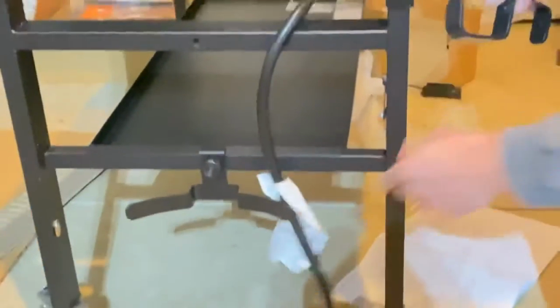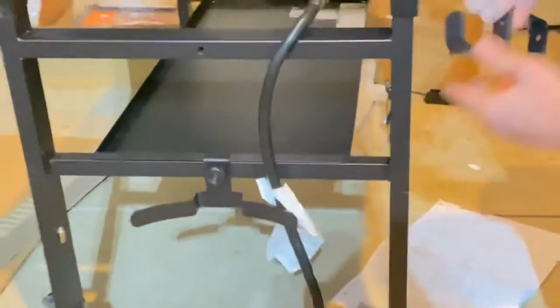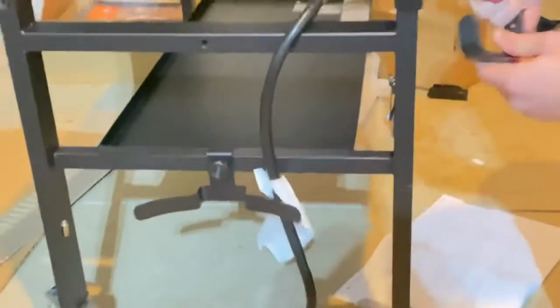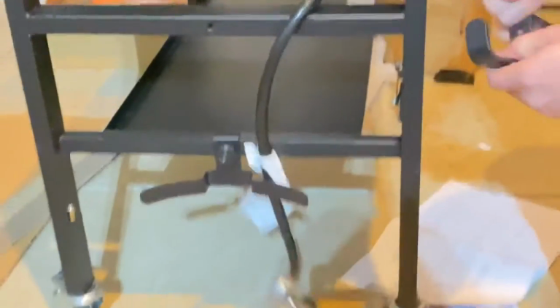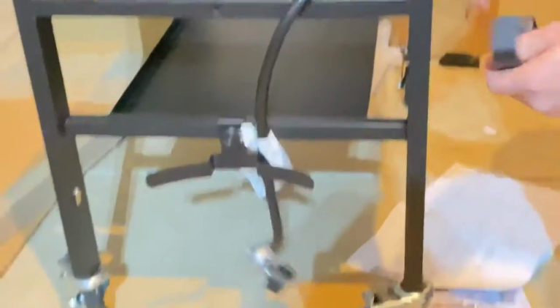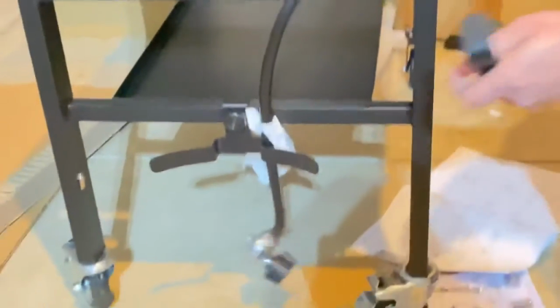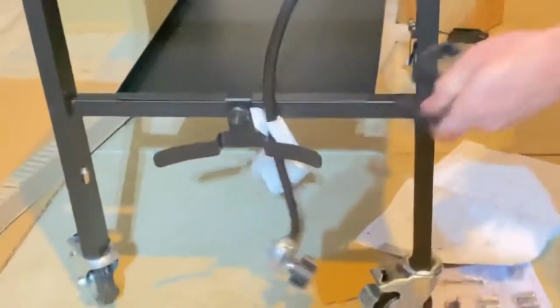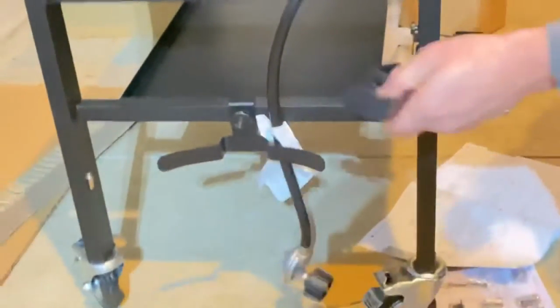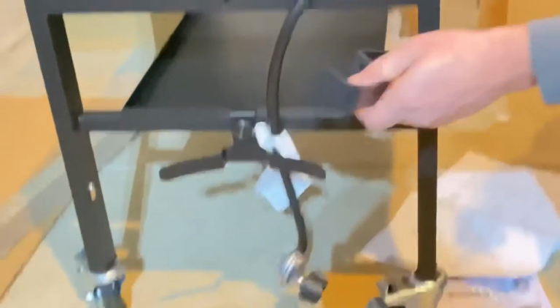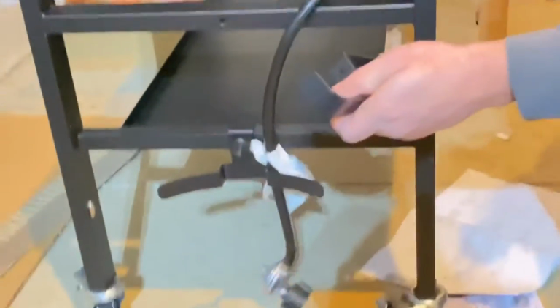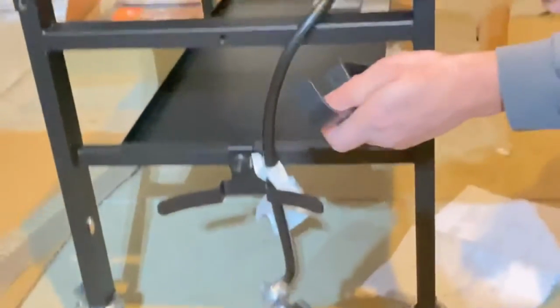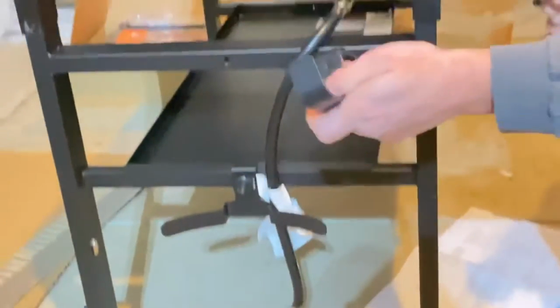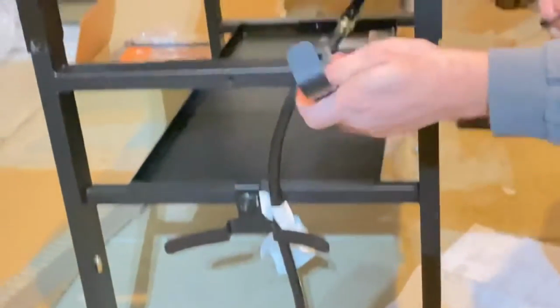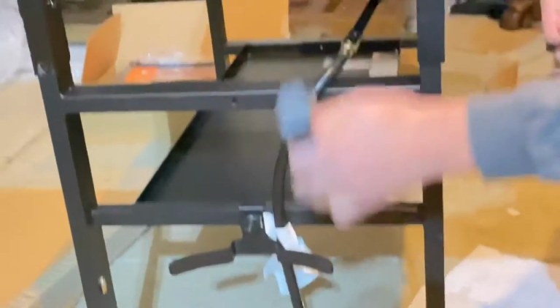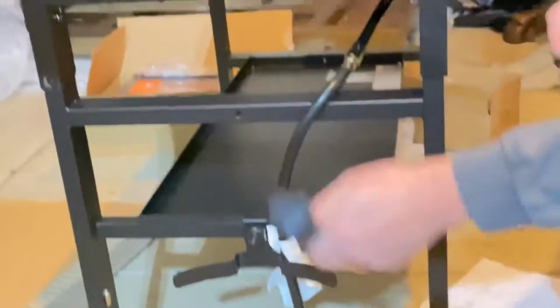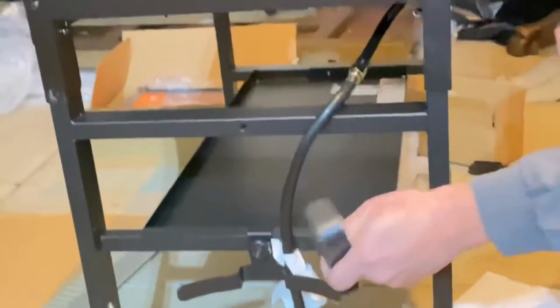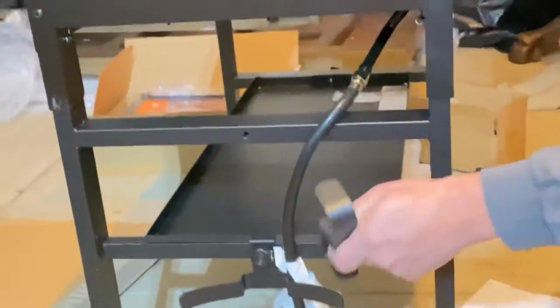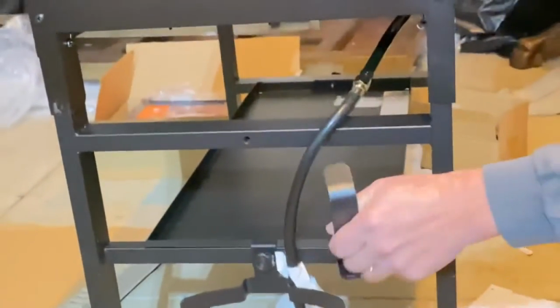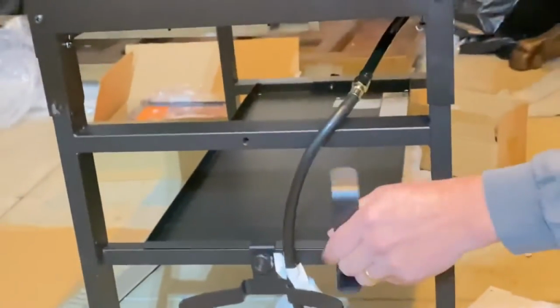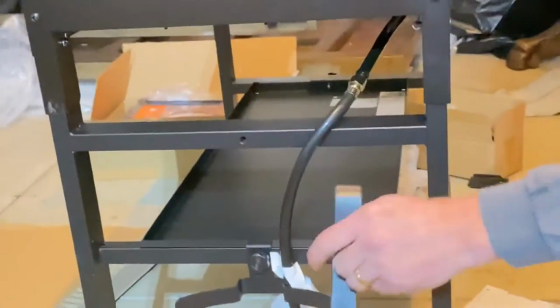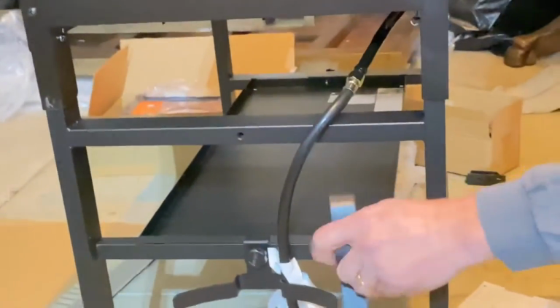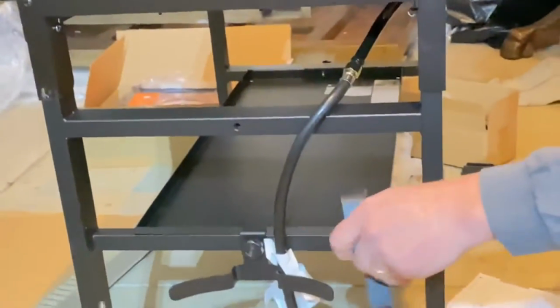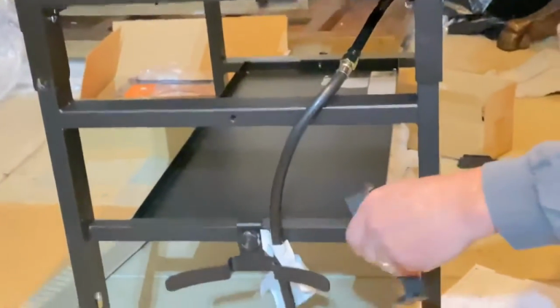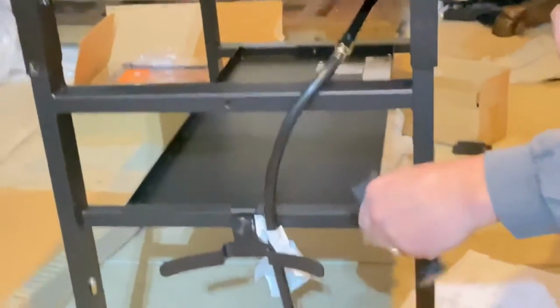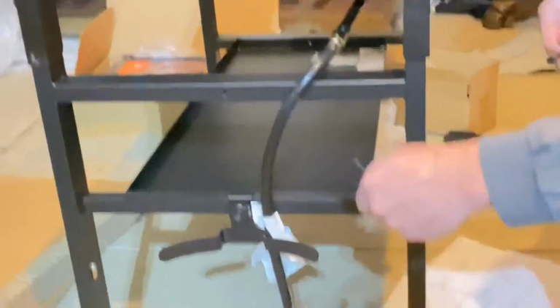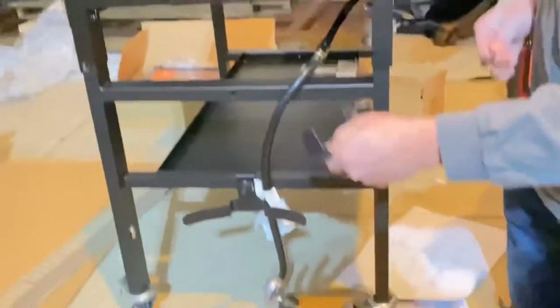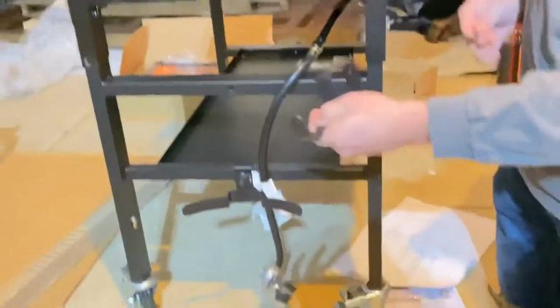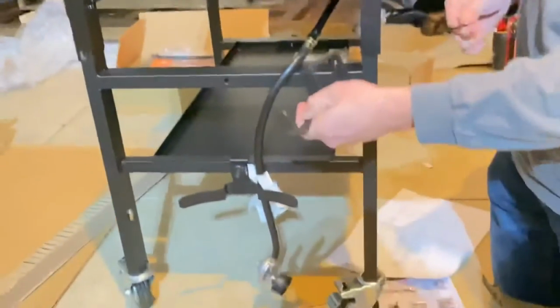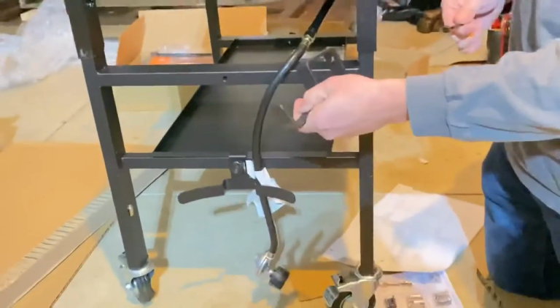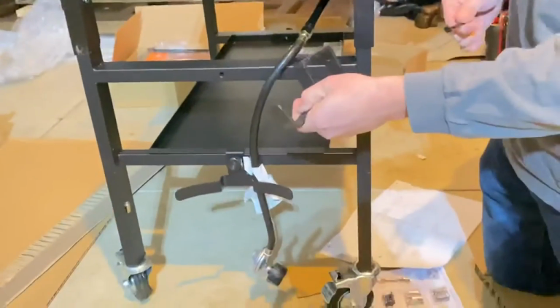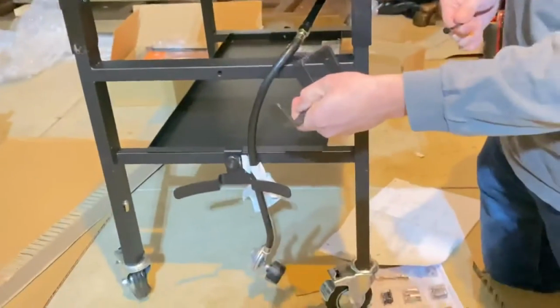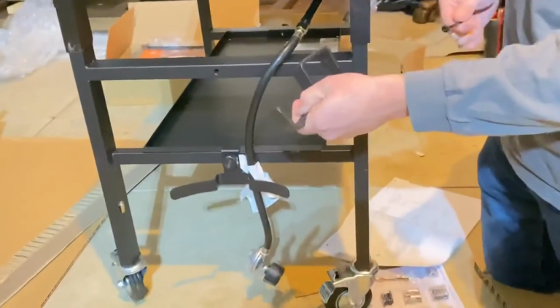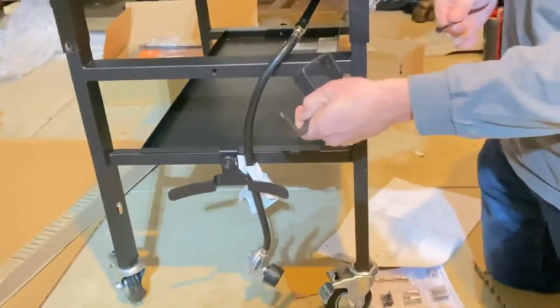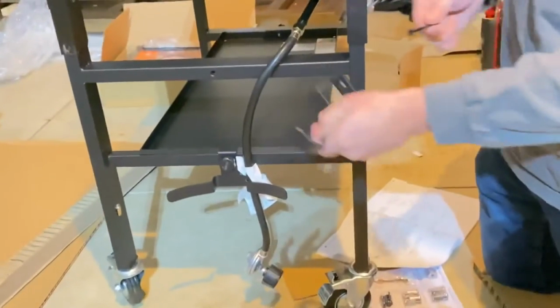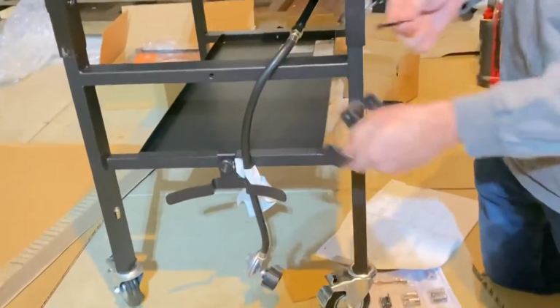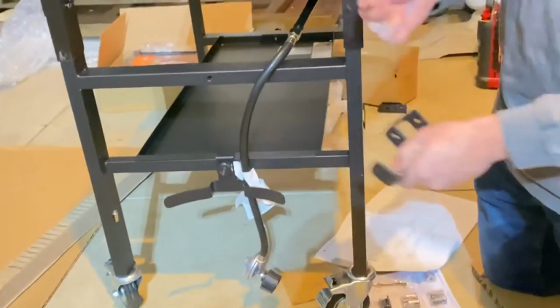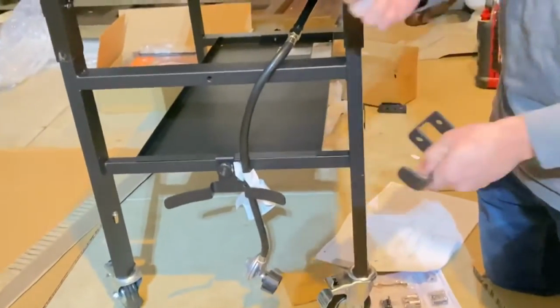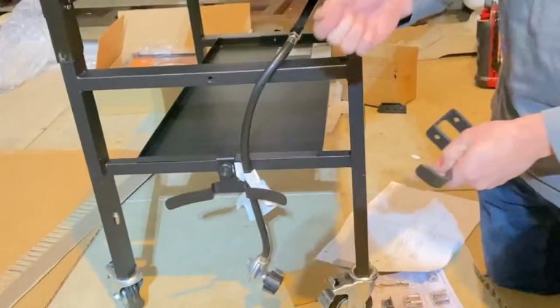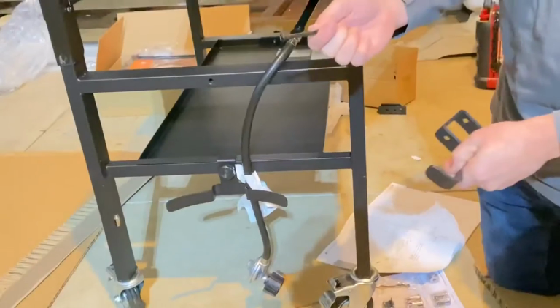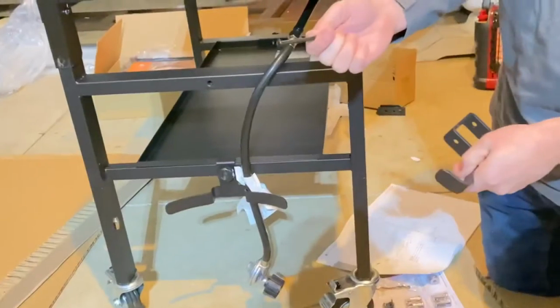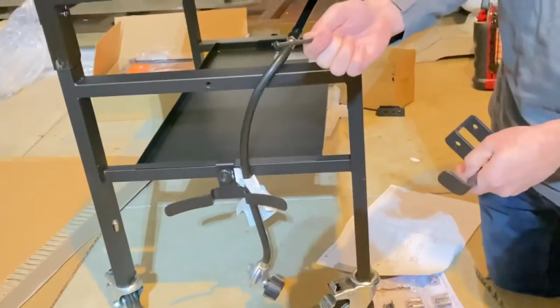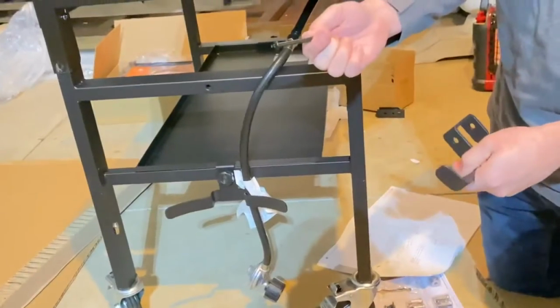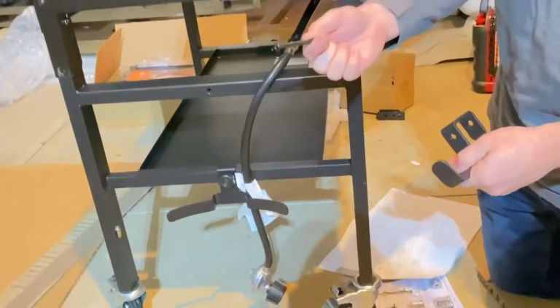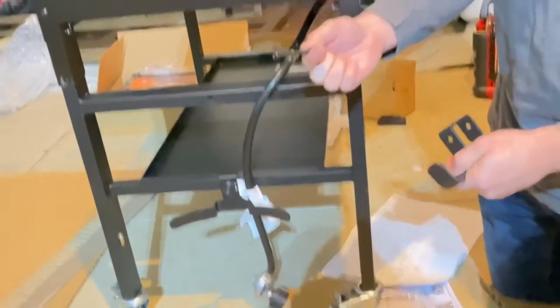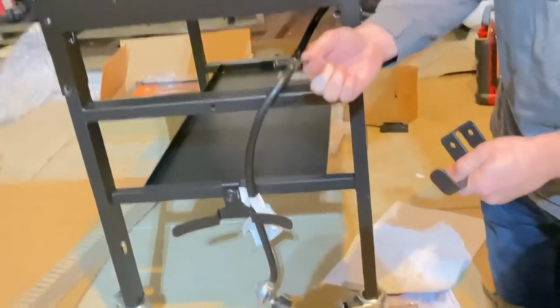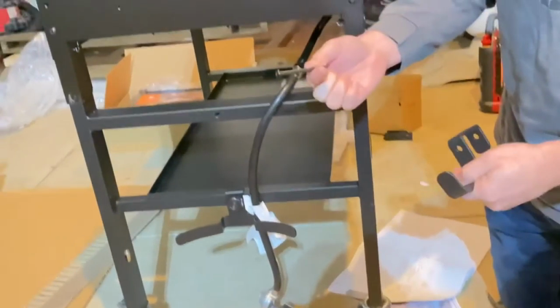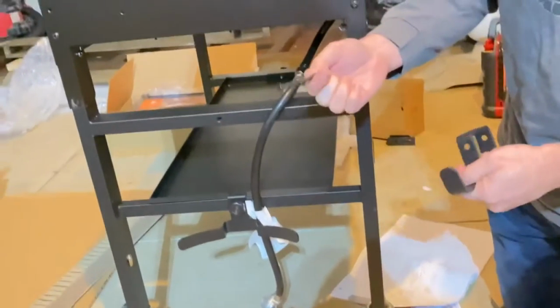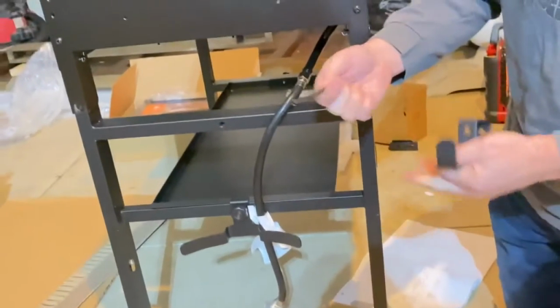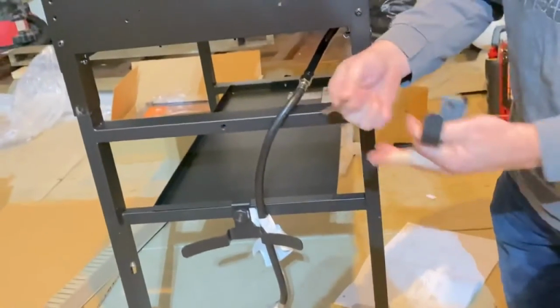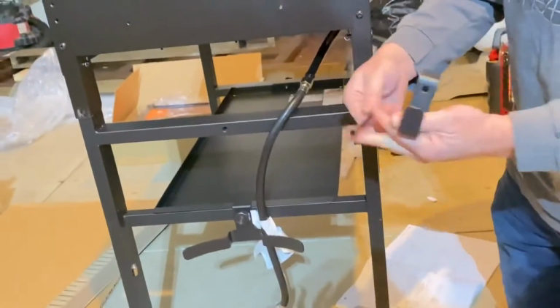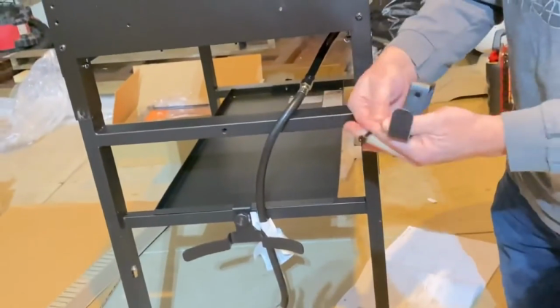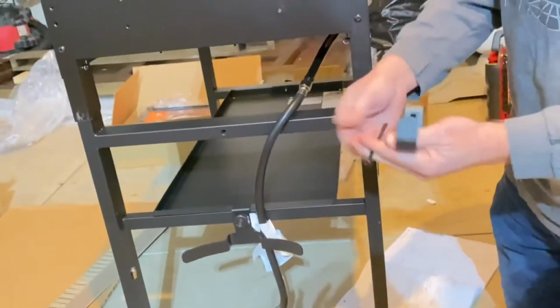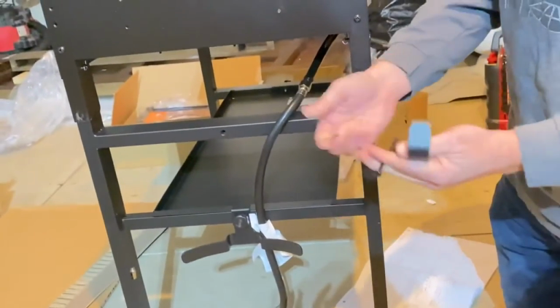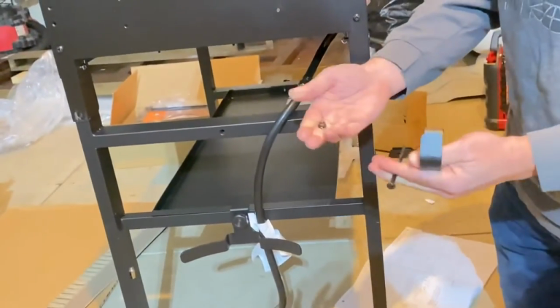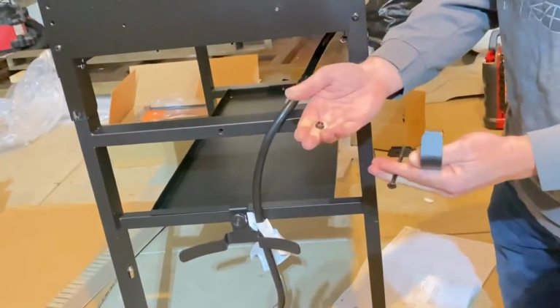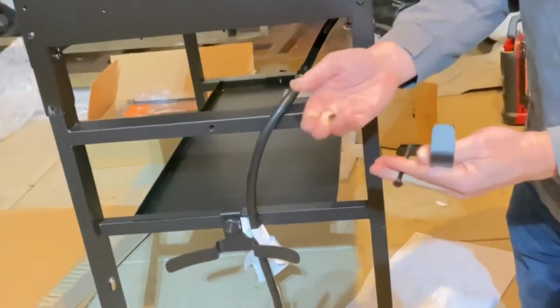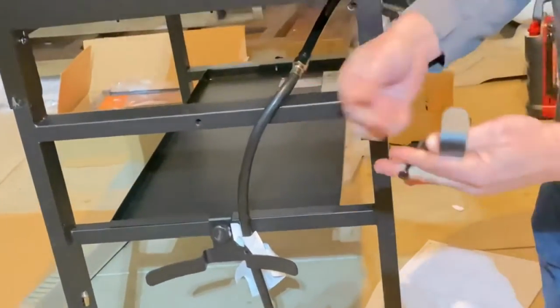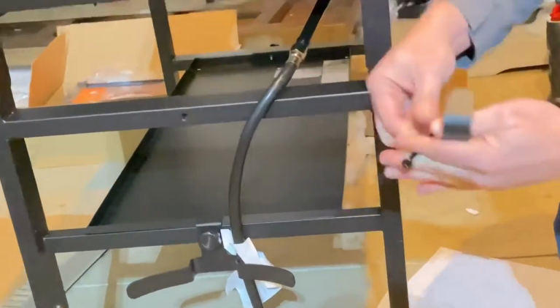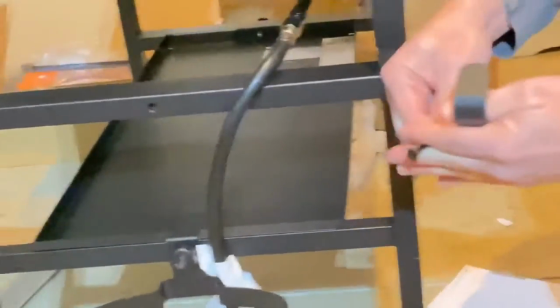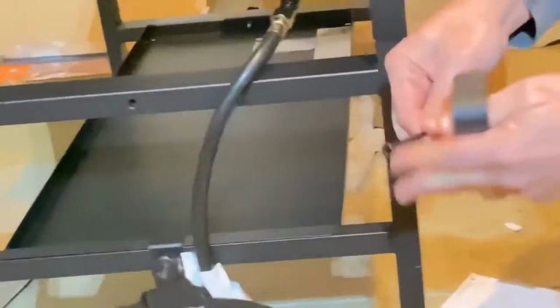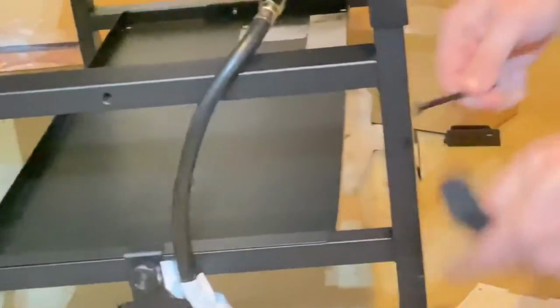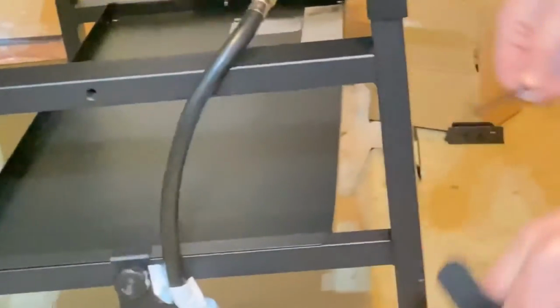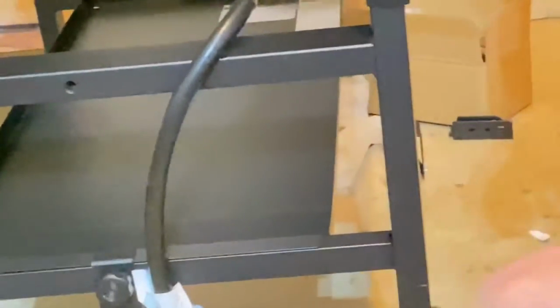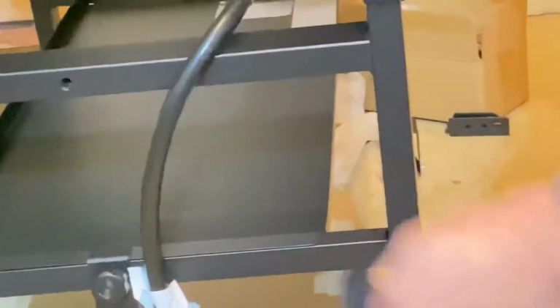Next step is to put the propane tank hanger on. You need a hanger with the long screw and the nut for the other side.